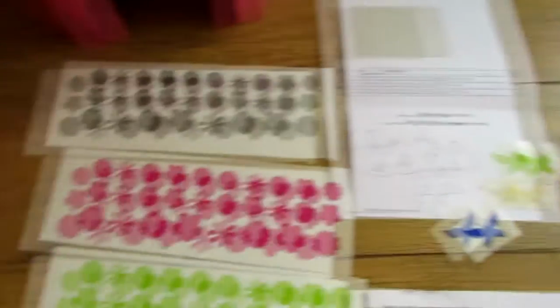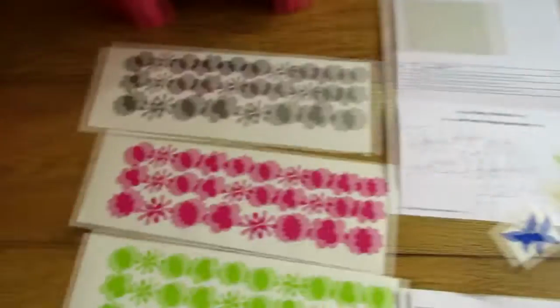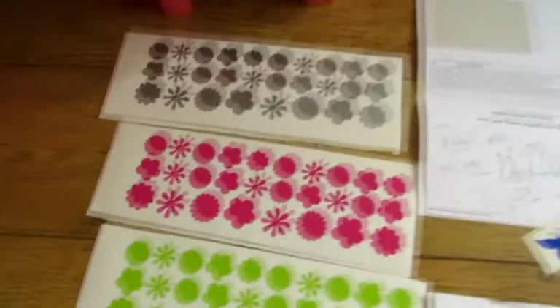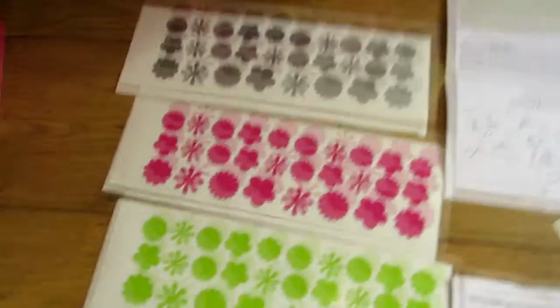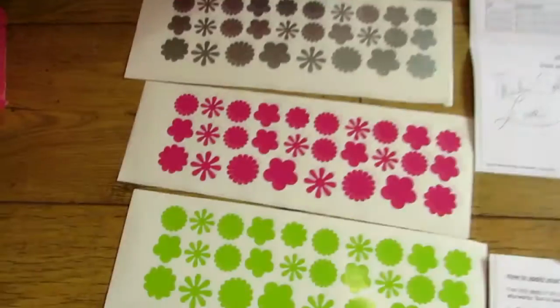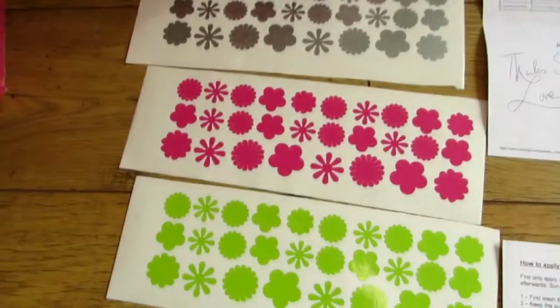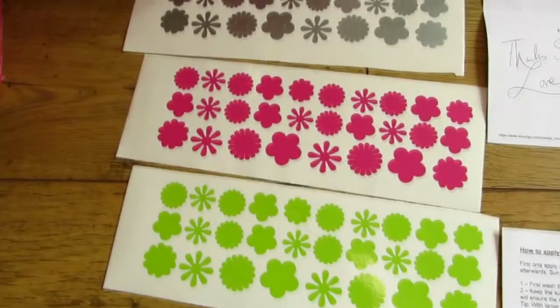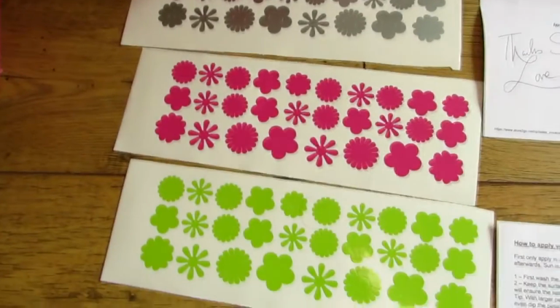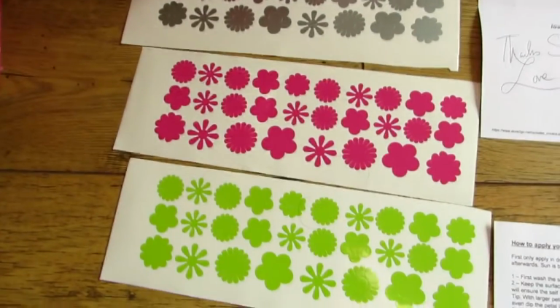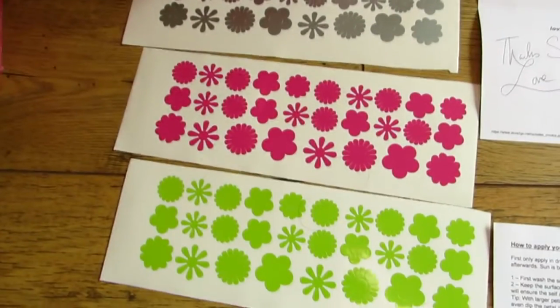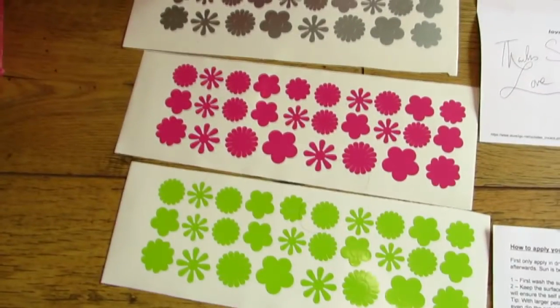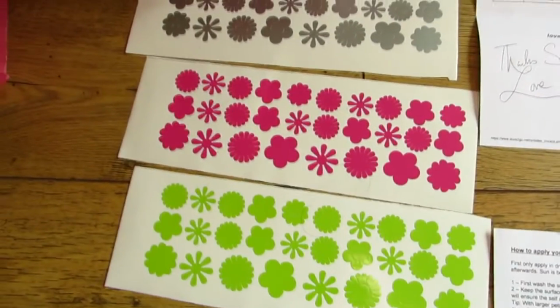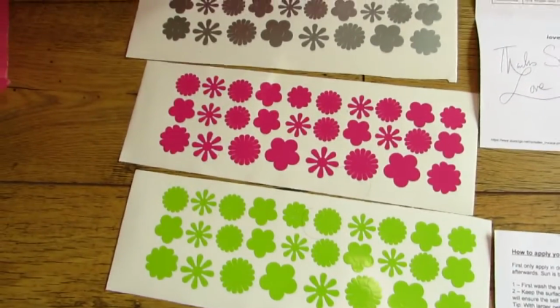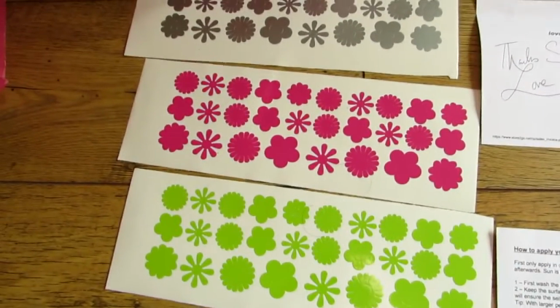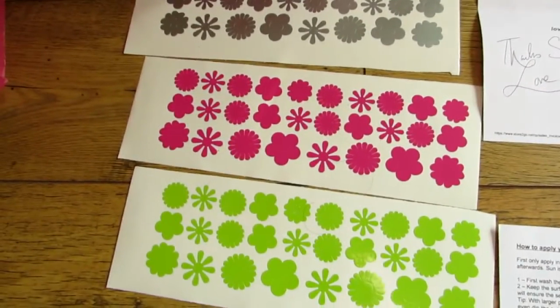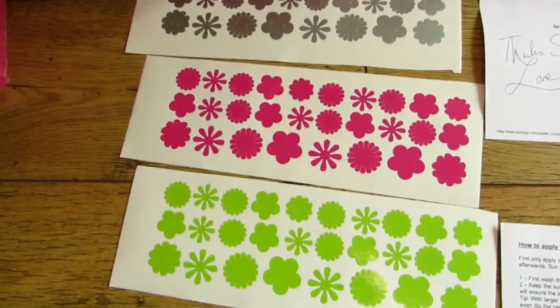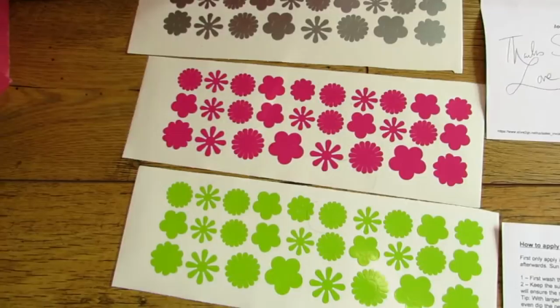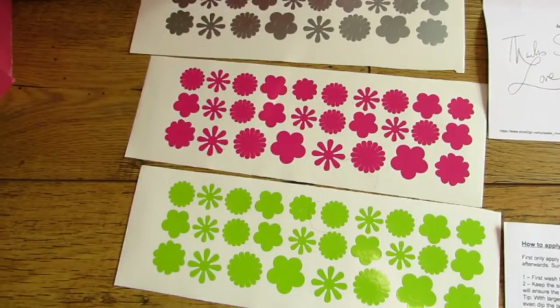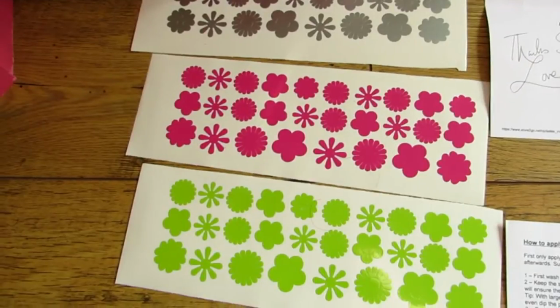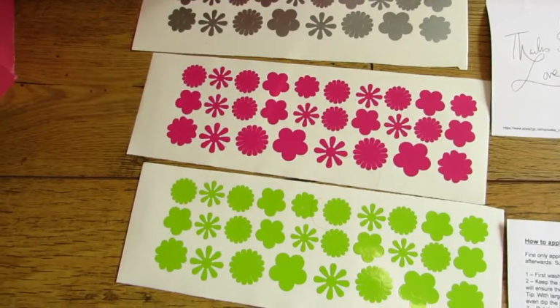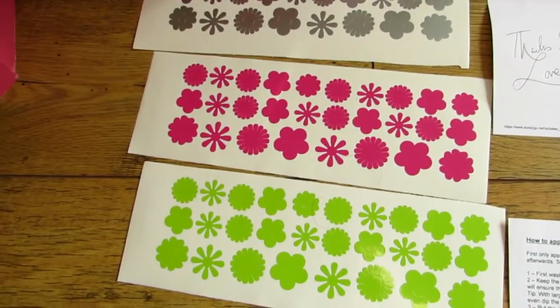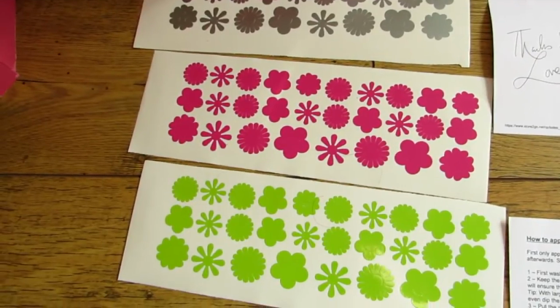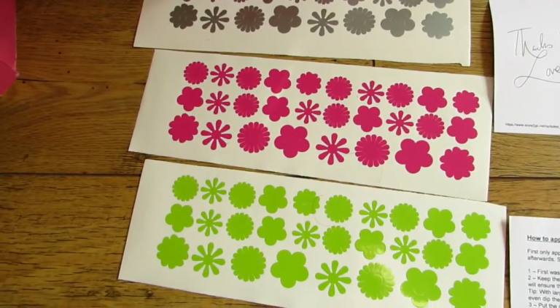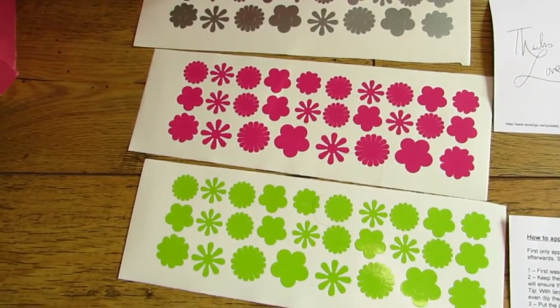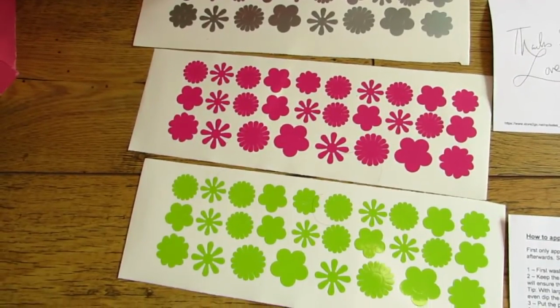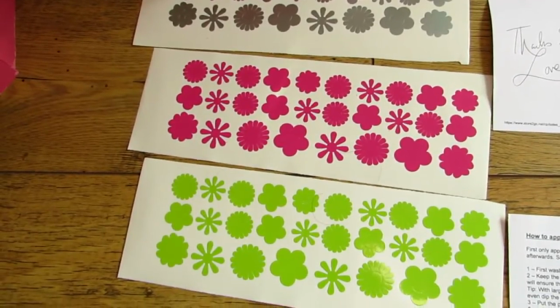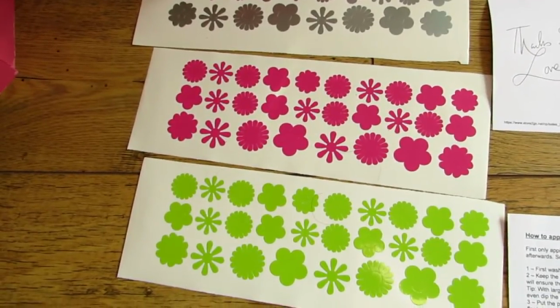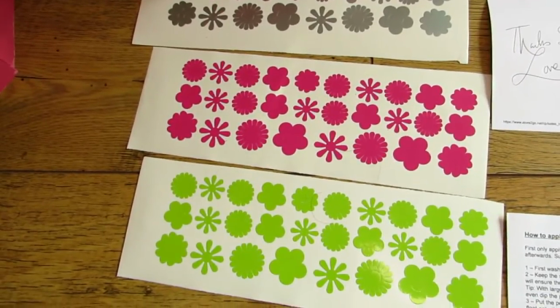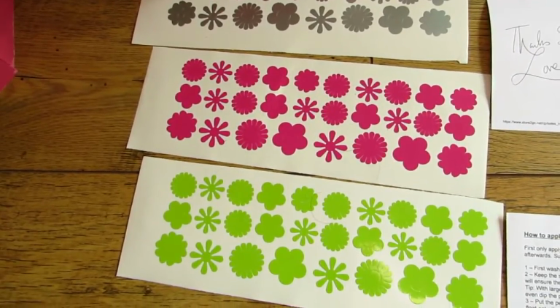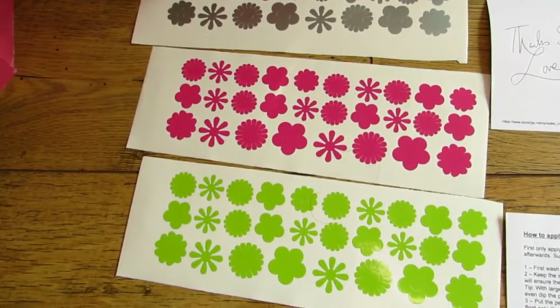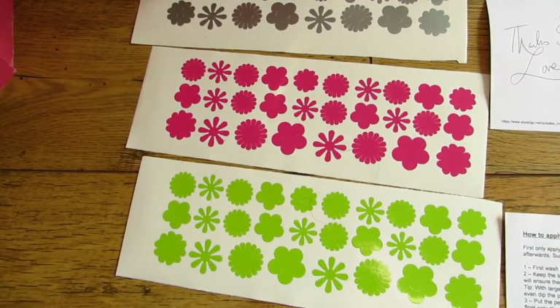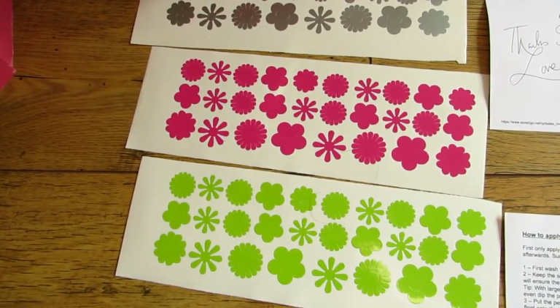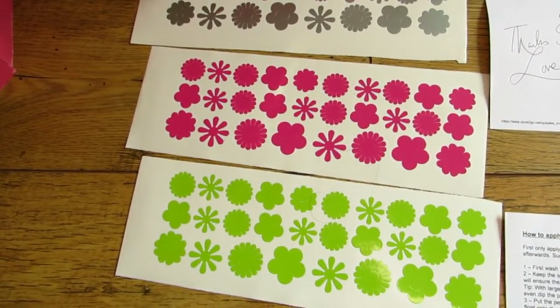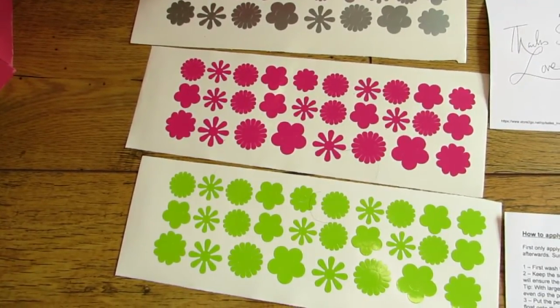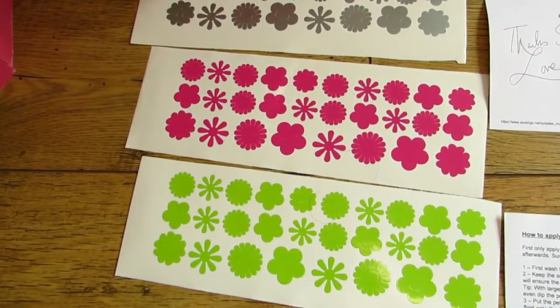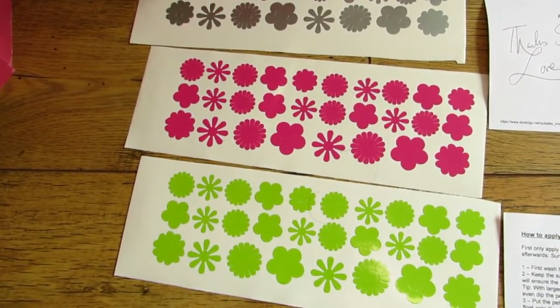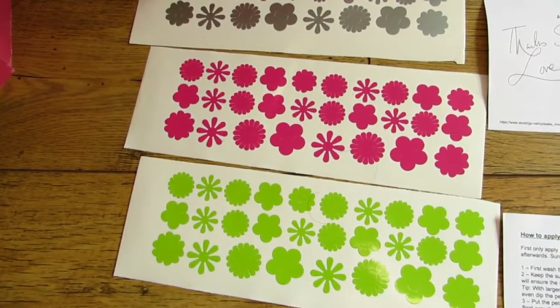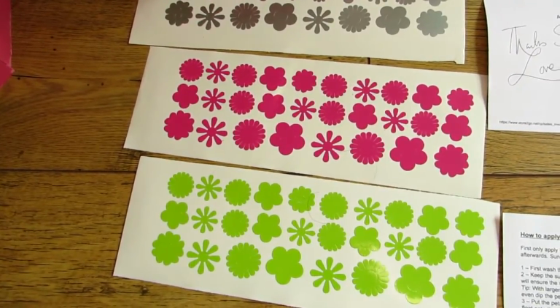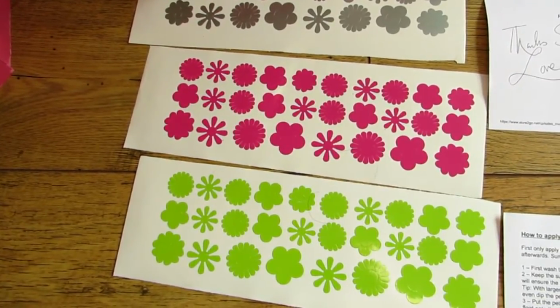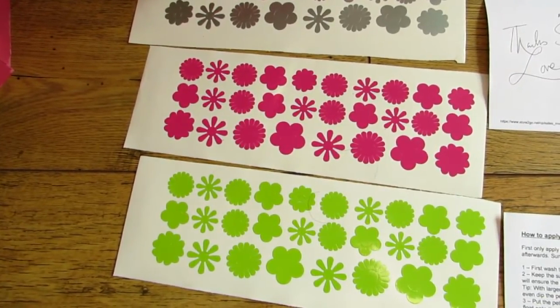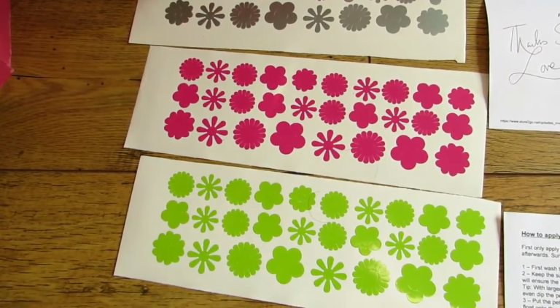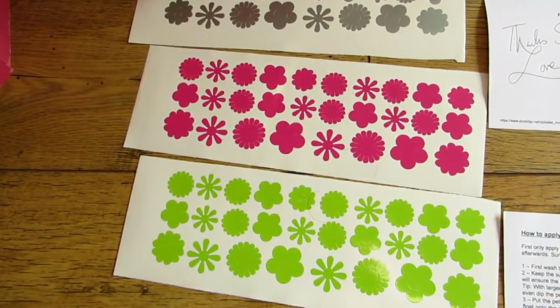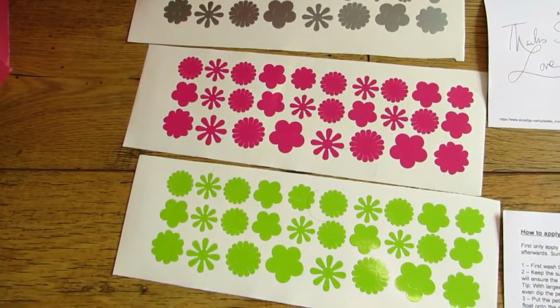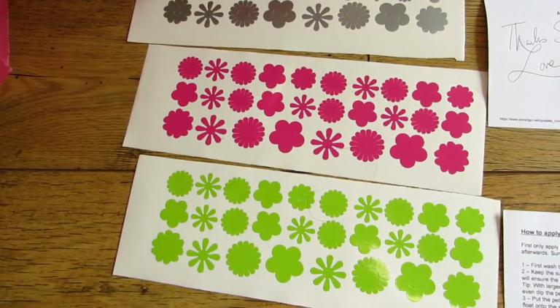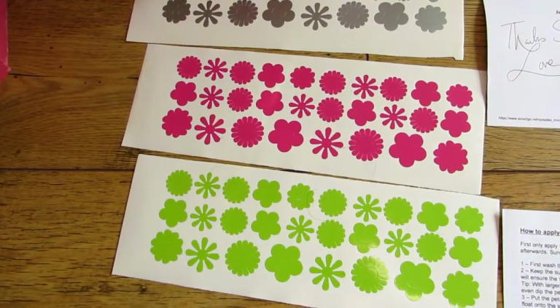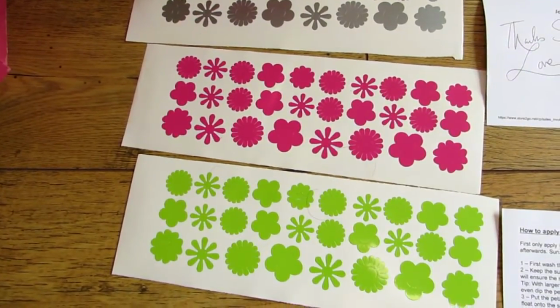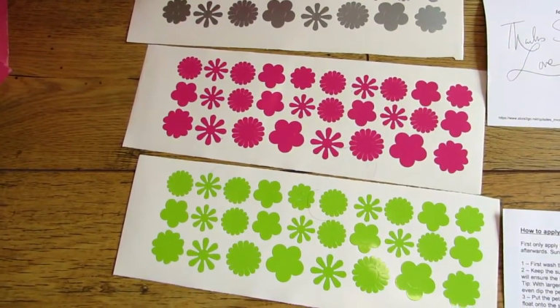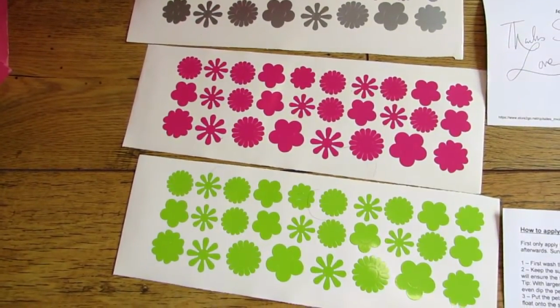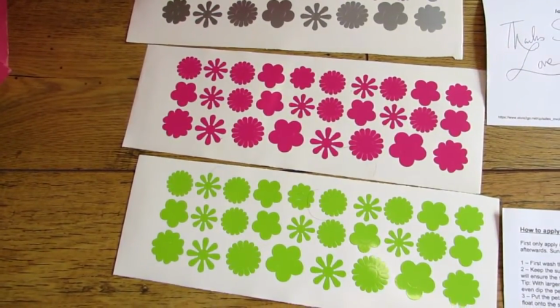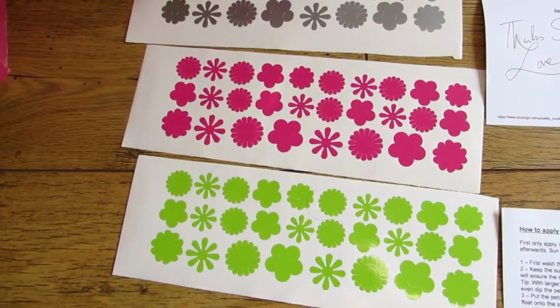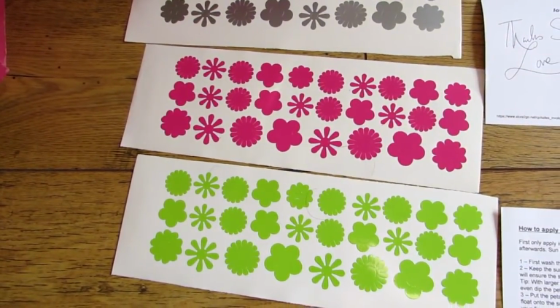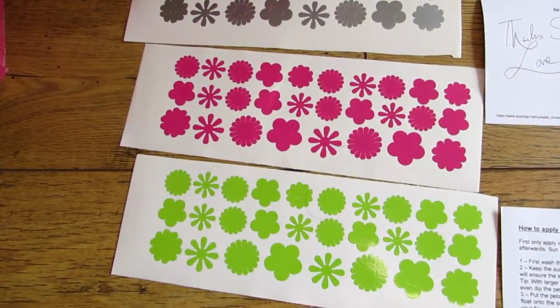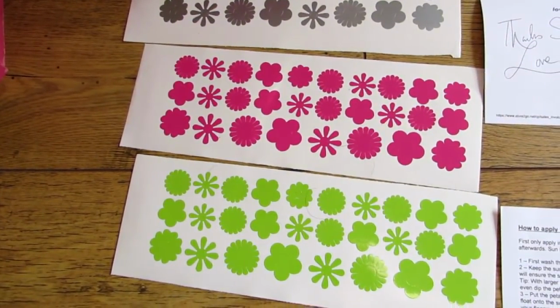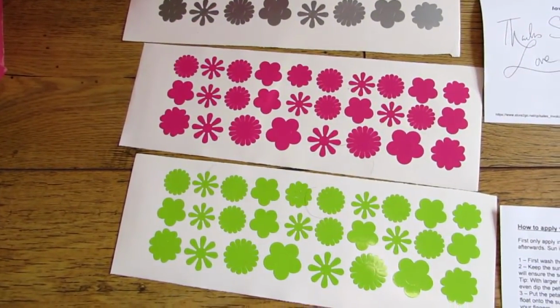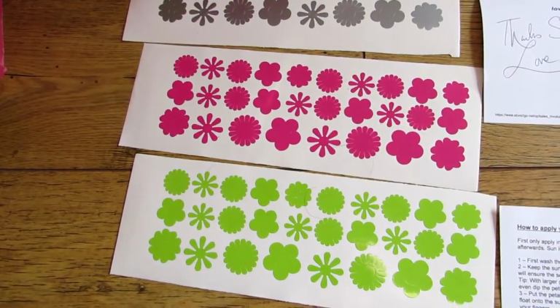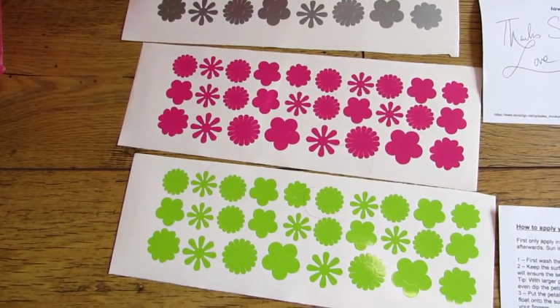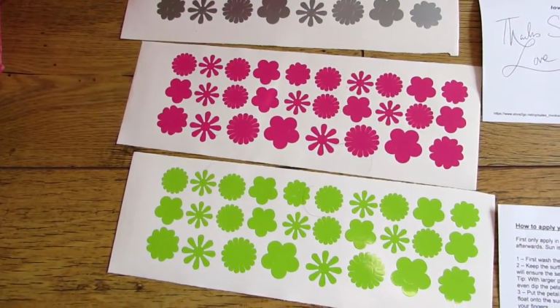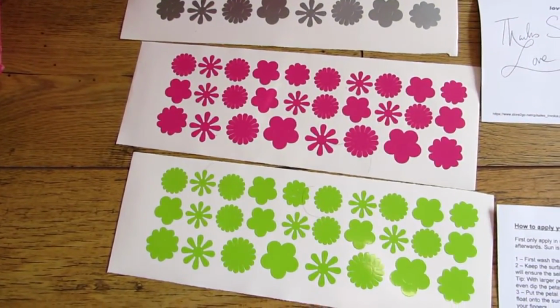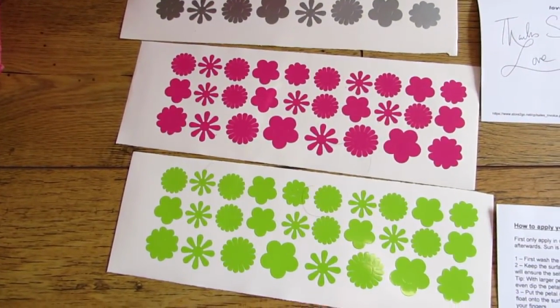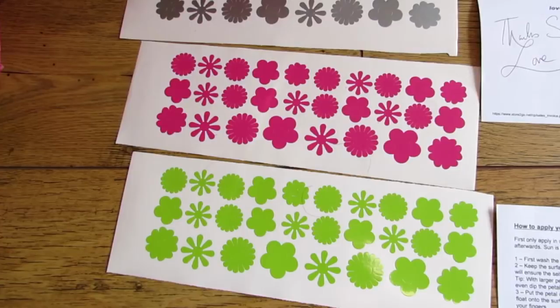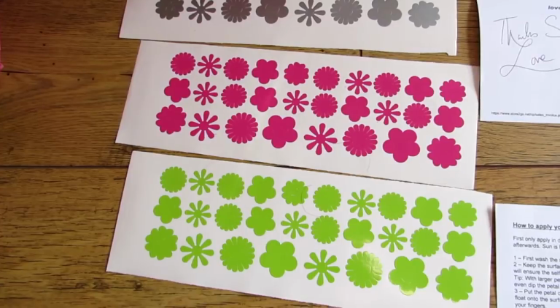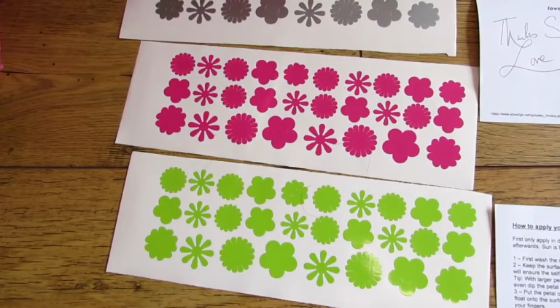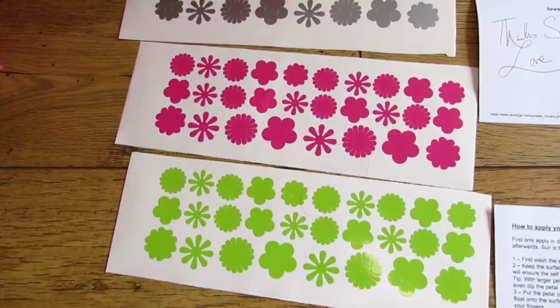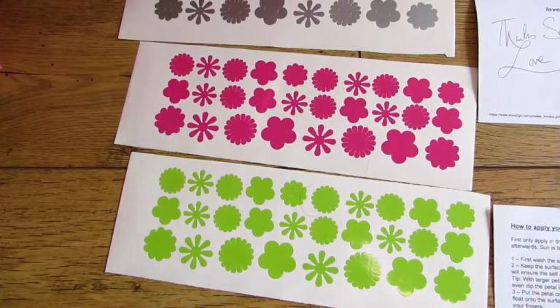This time I've got three butterflies as the free stickers. So I'm going to give it a go — I'm not going to film it all because I think it's going to take ages, but I'll be back soon and show you what it's like when it's finished.